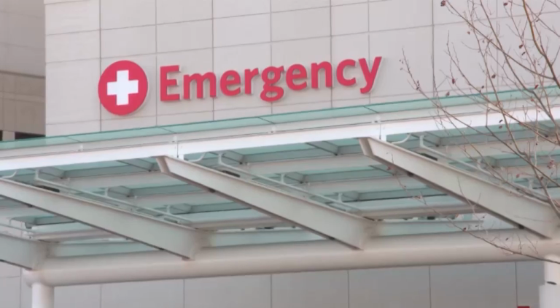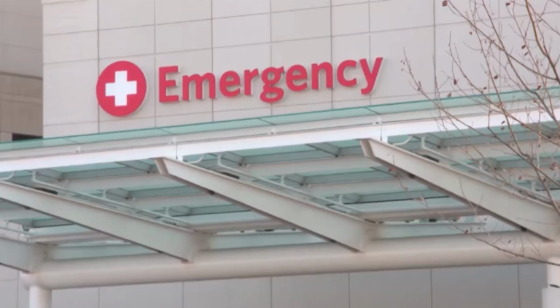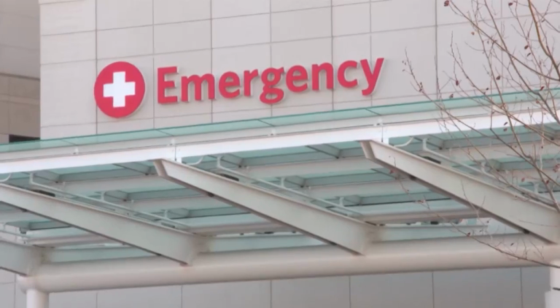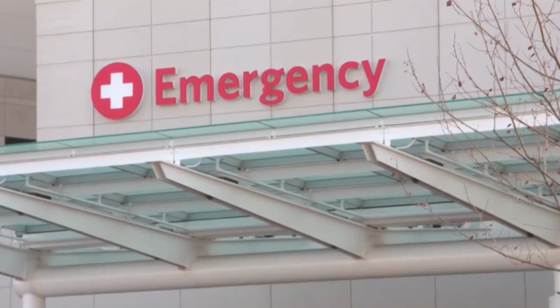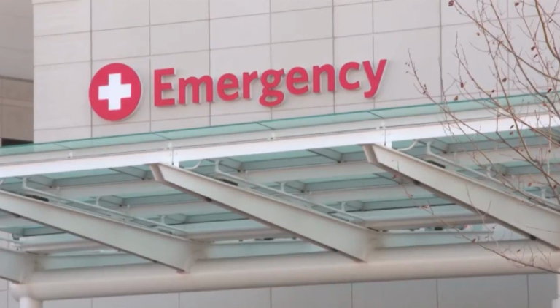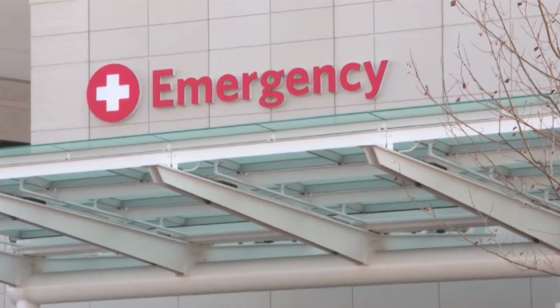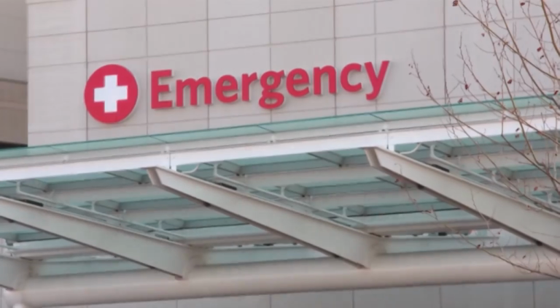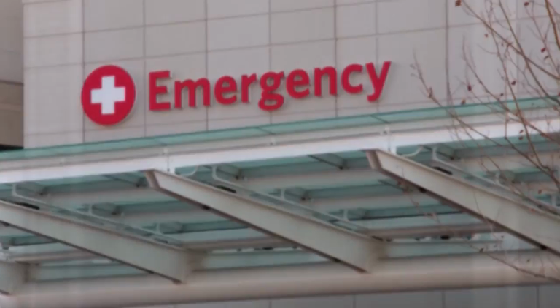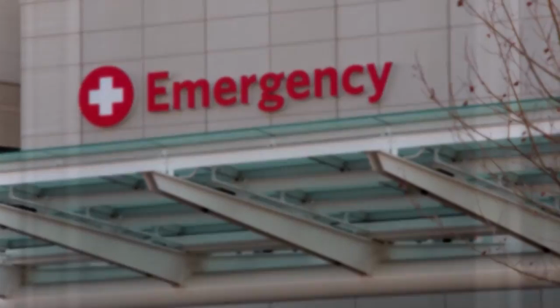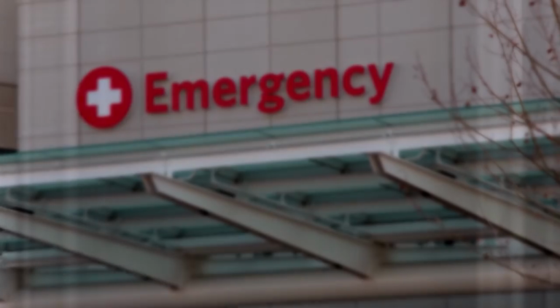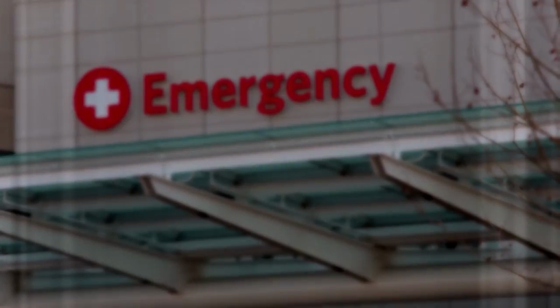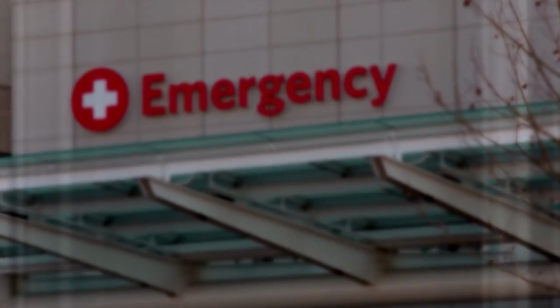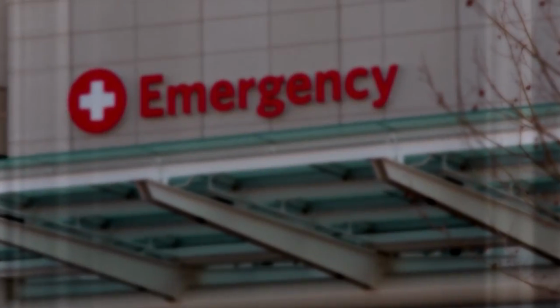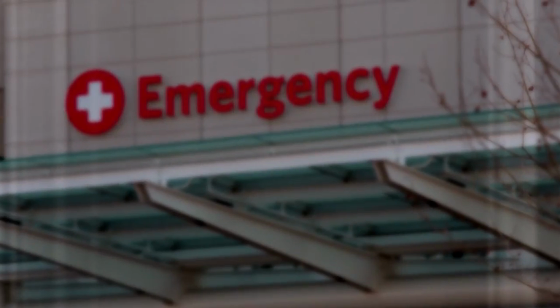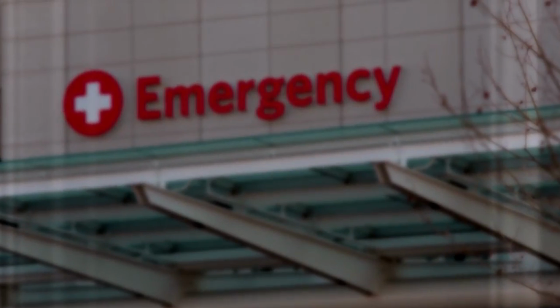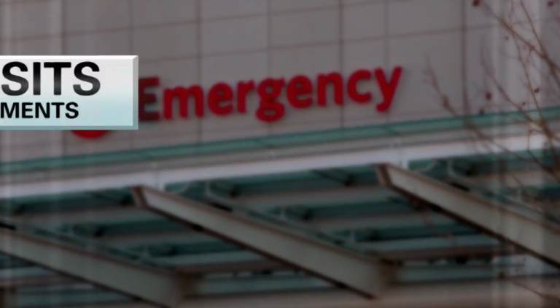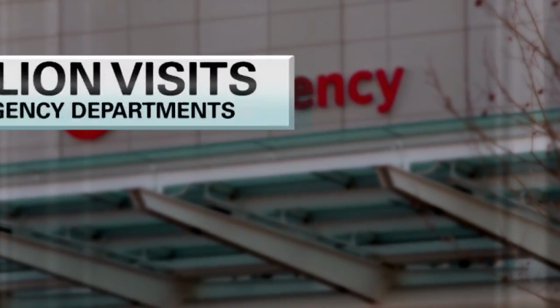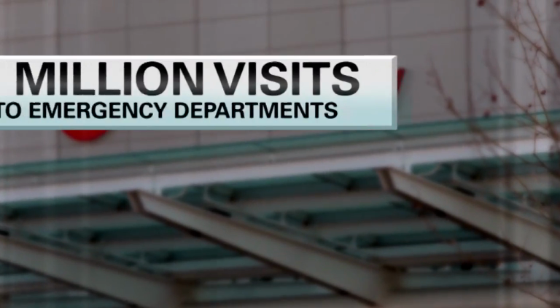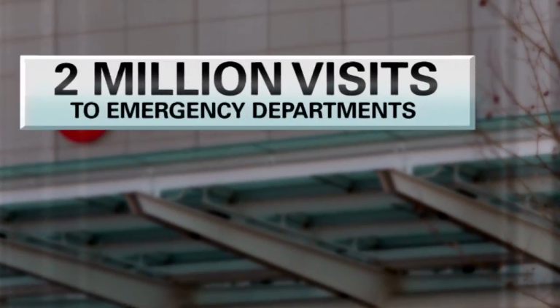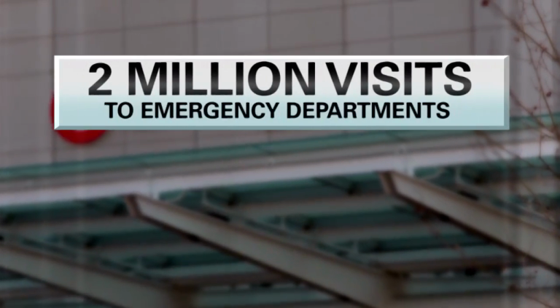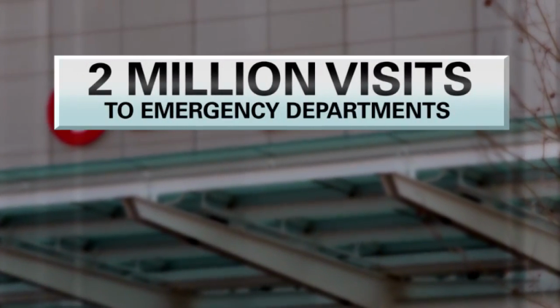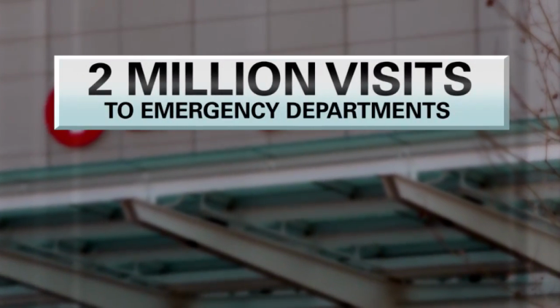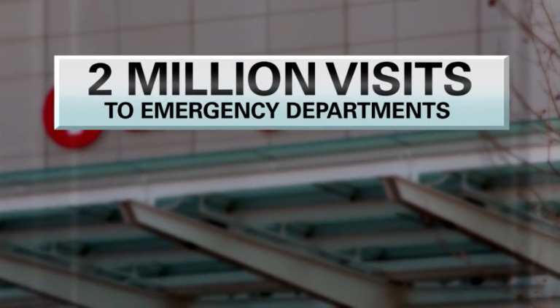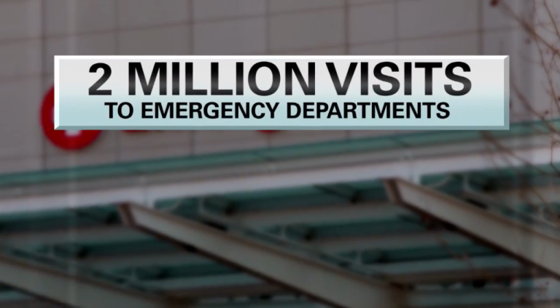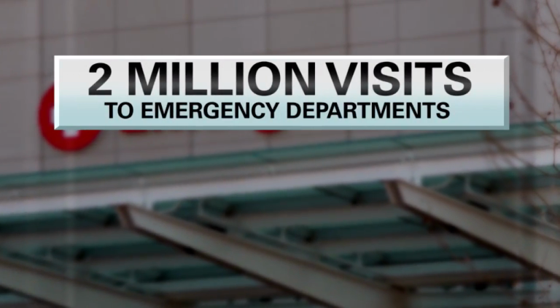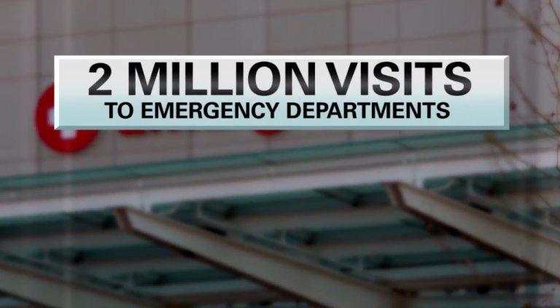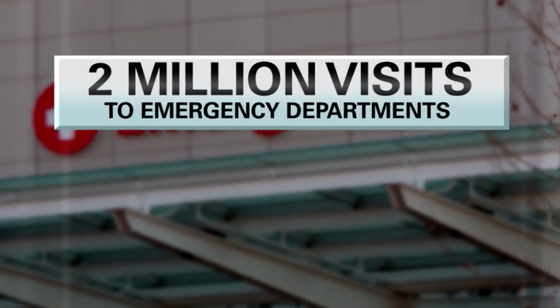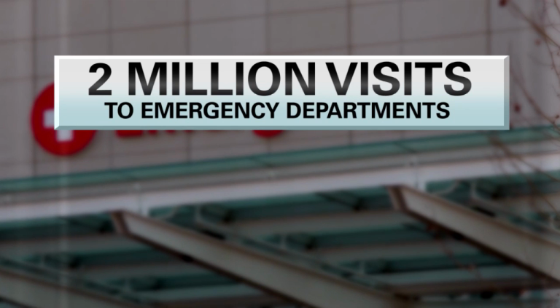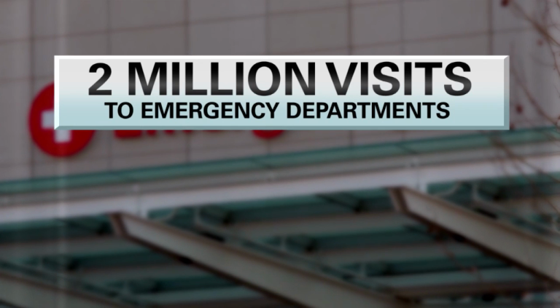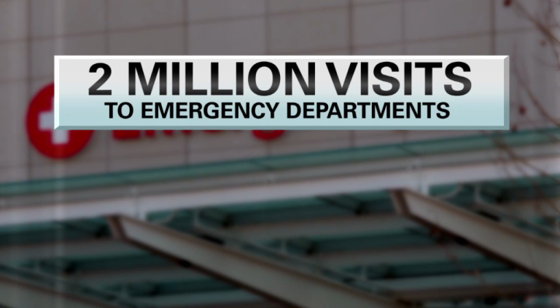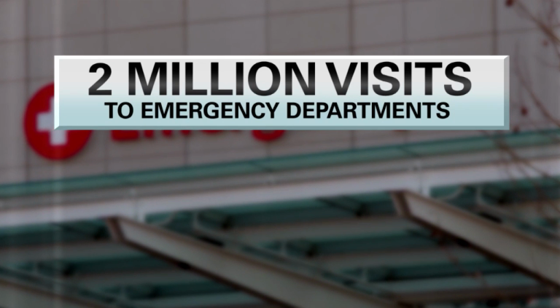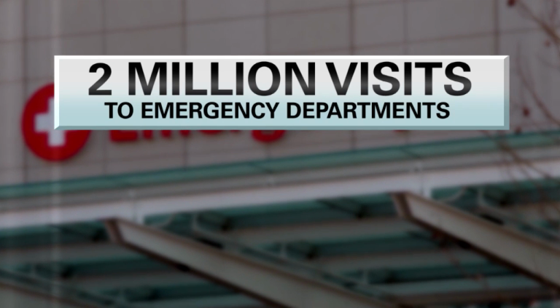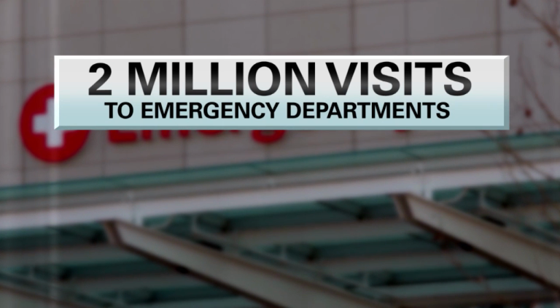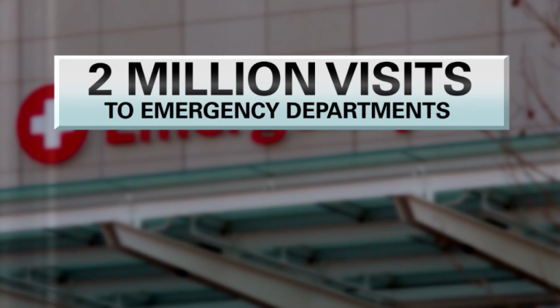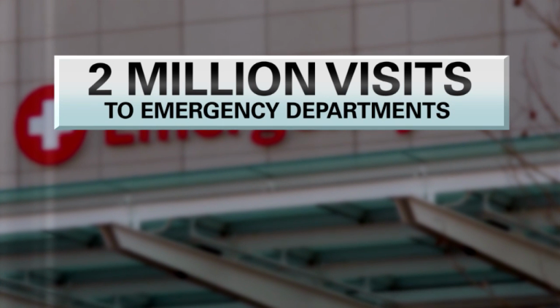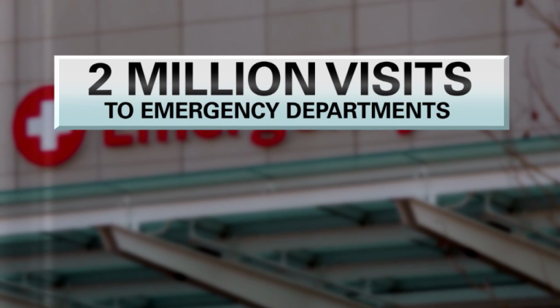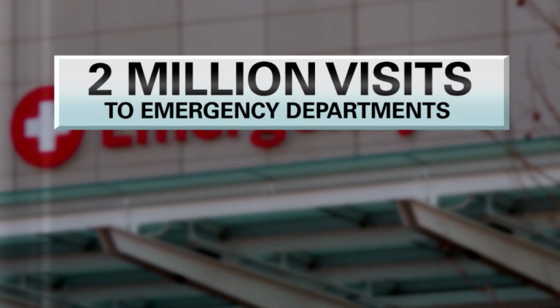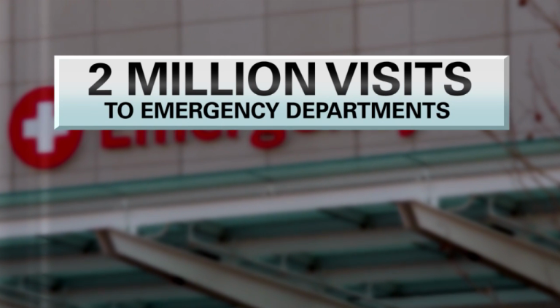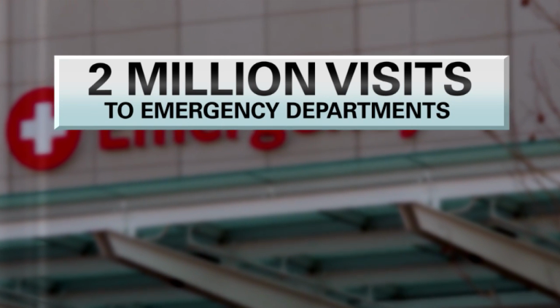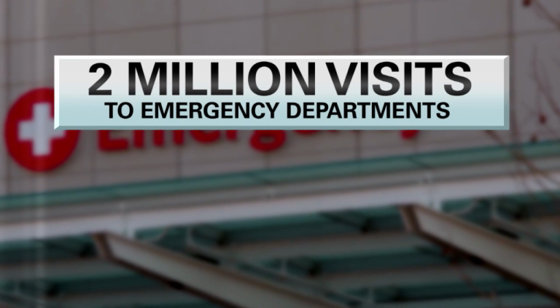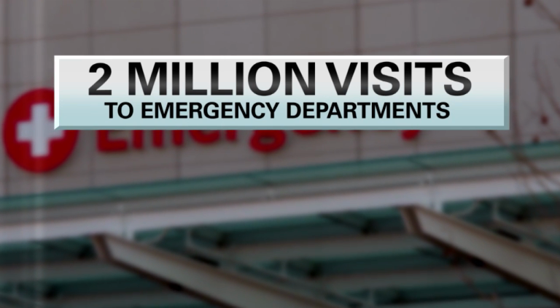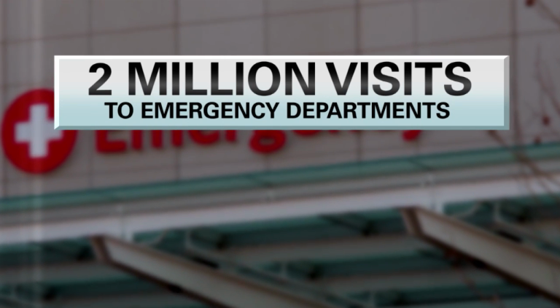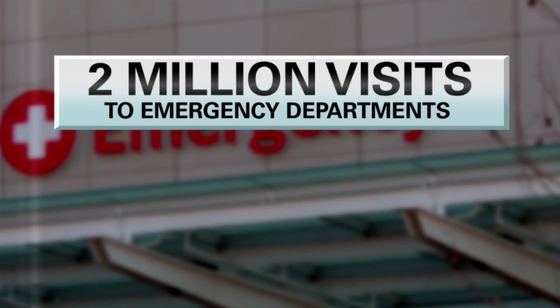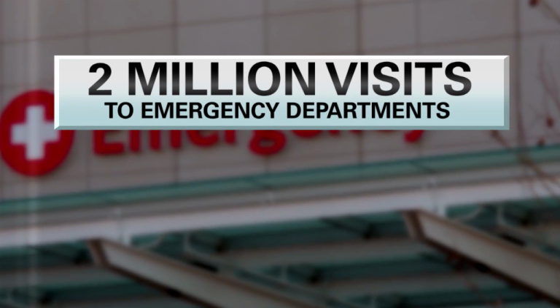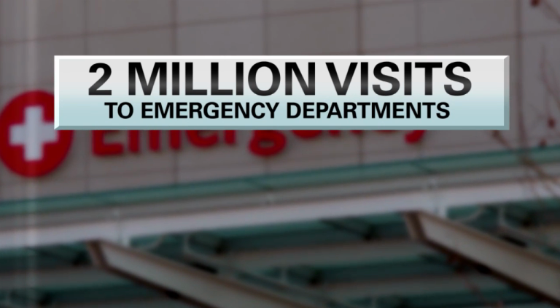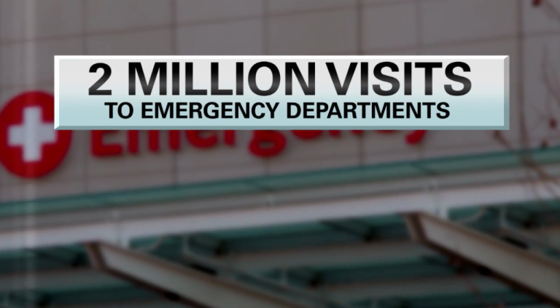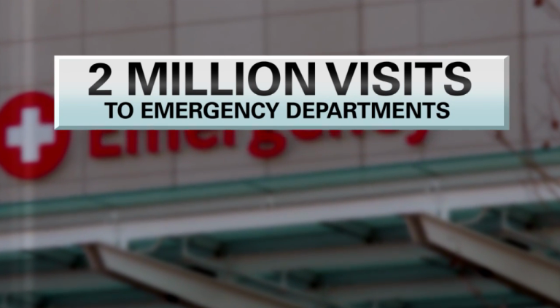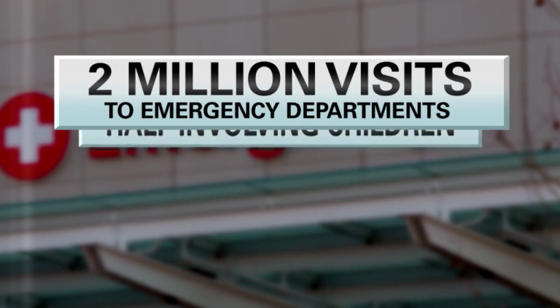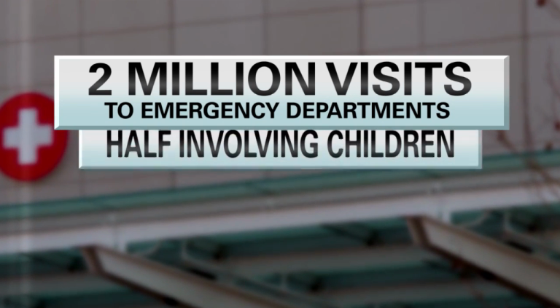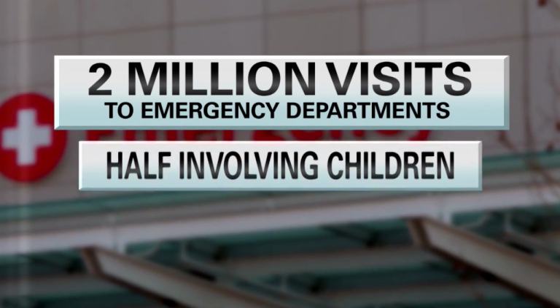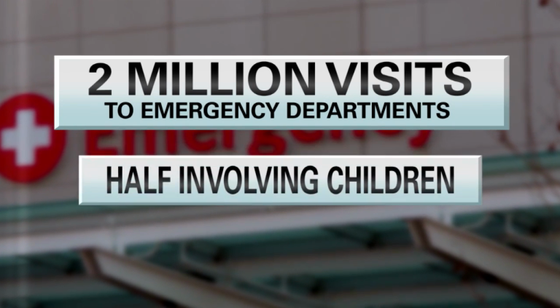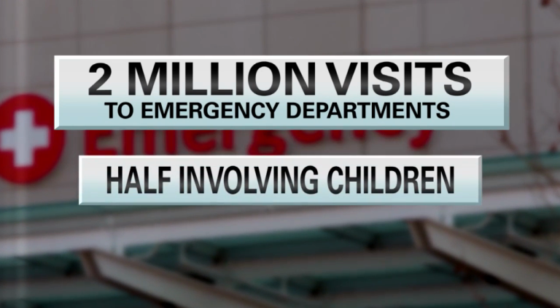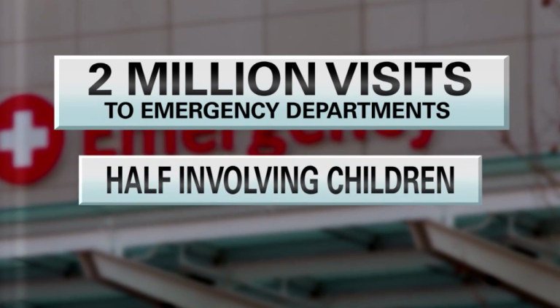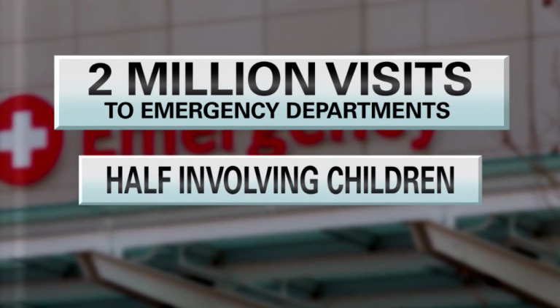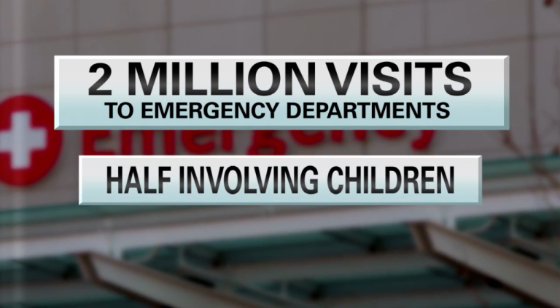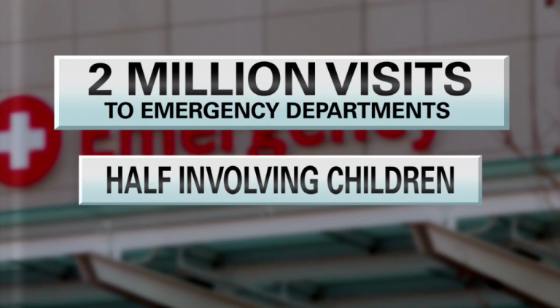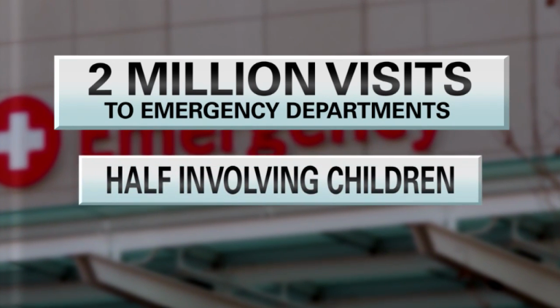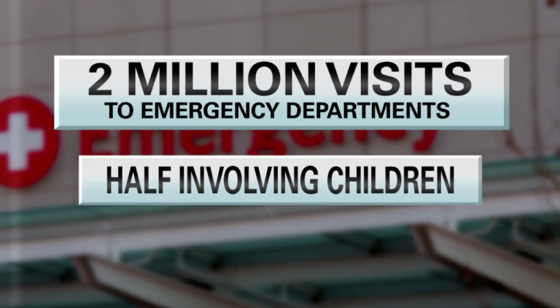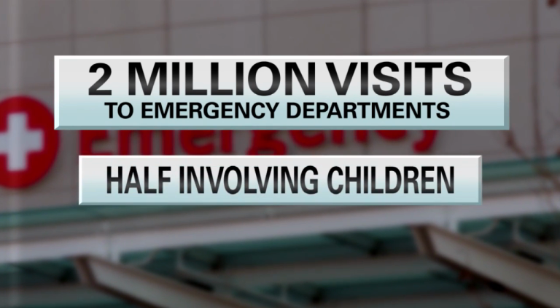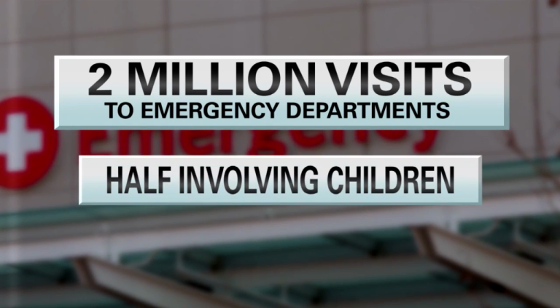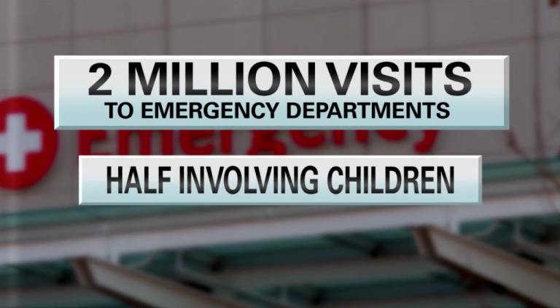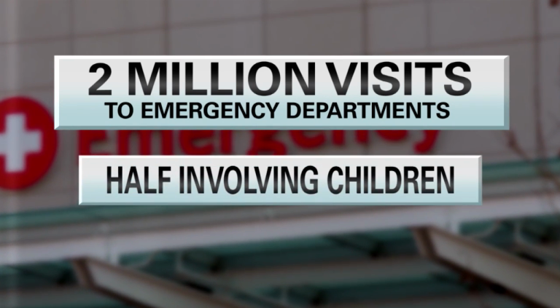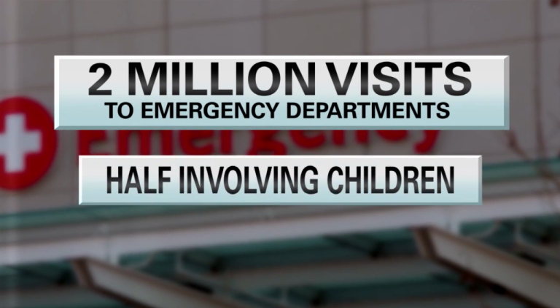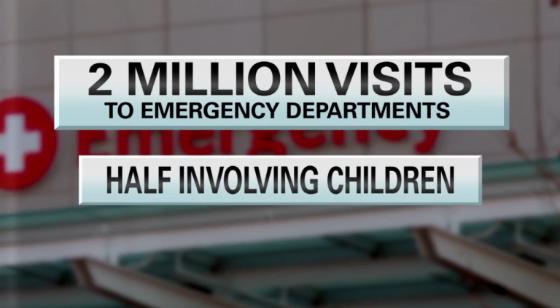That's not uncommon. There are nearly 2 million visits to emergency departments each year for asthma, half involving children.